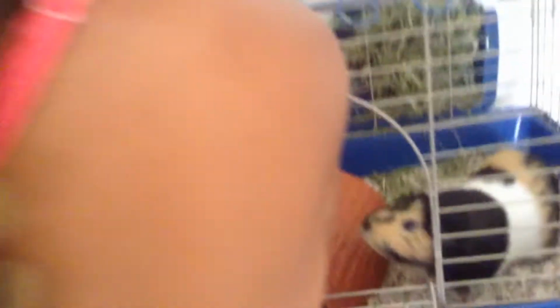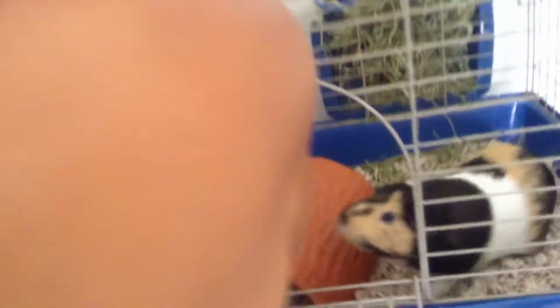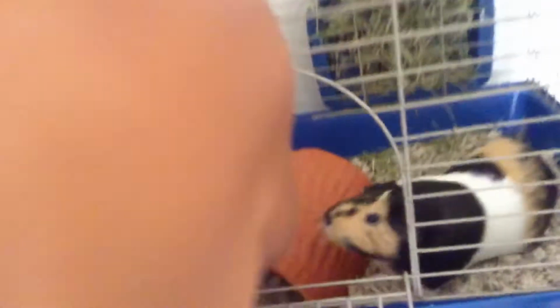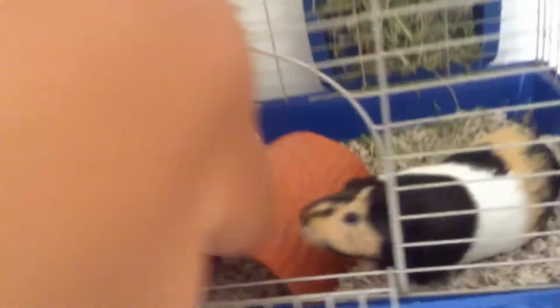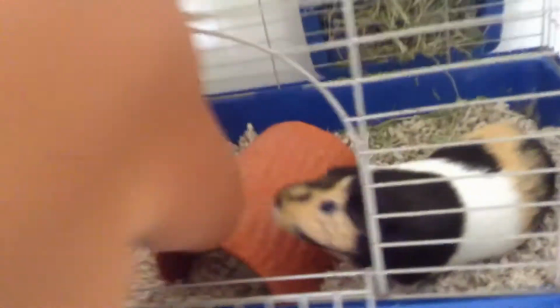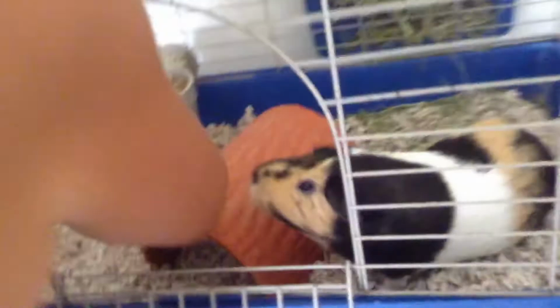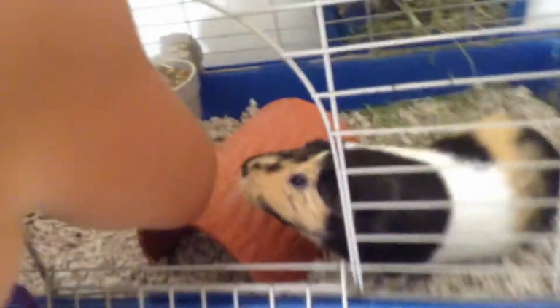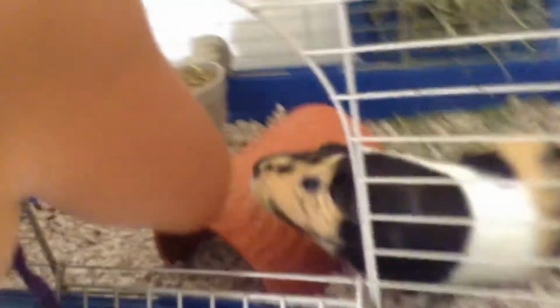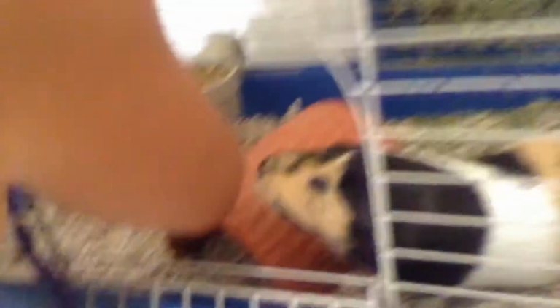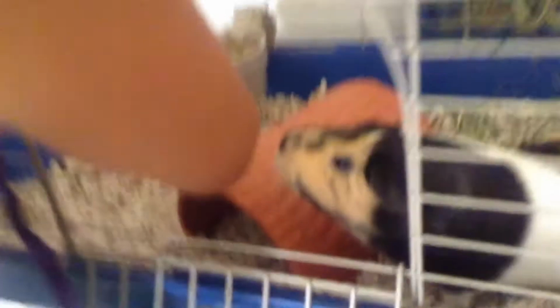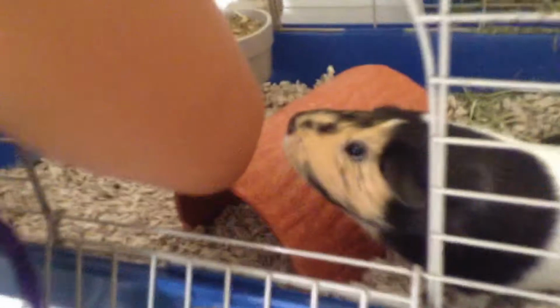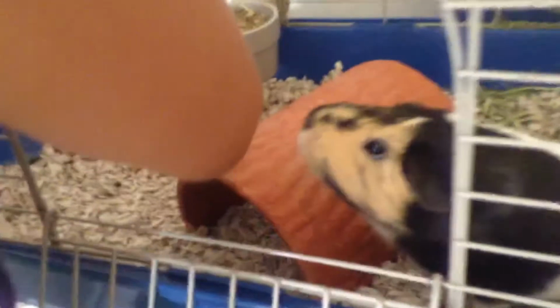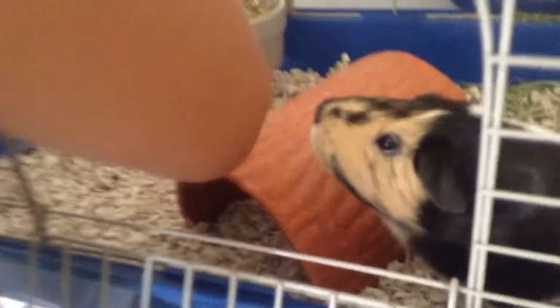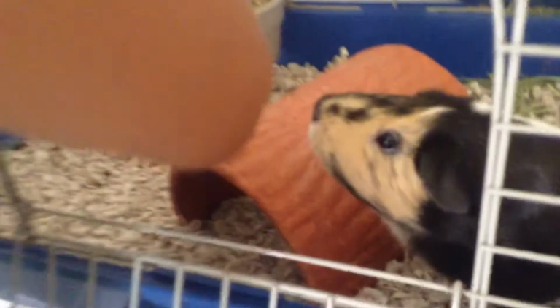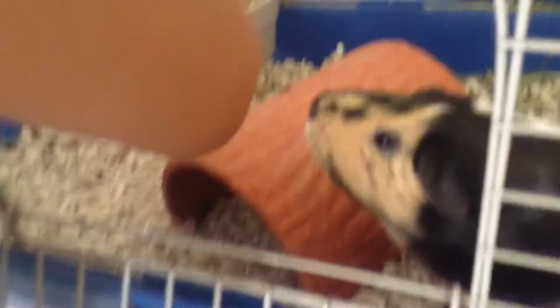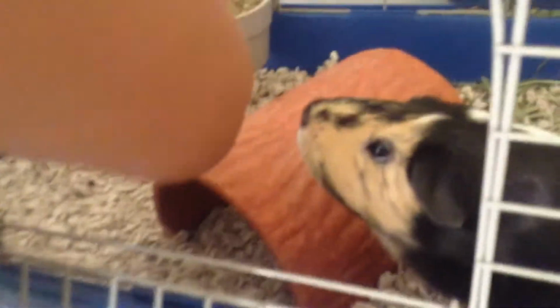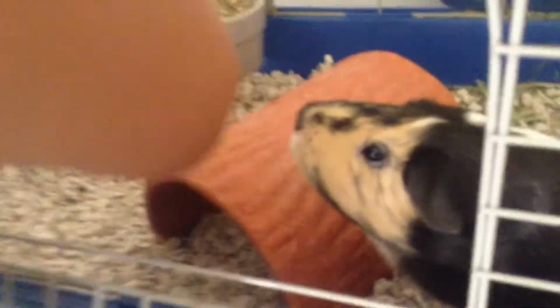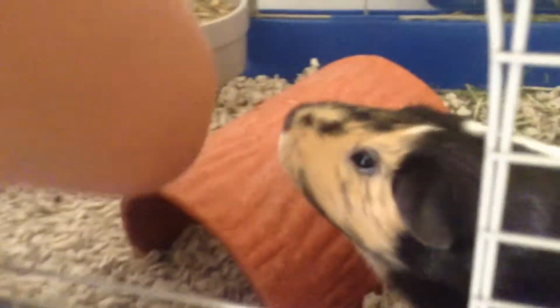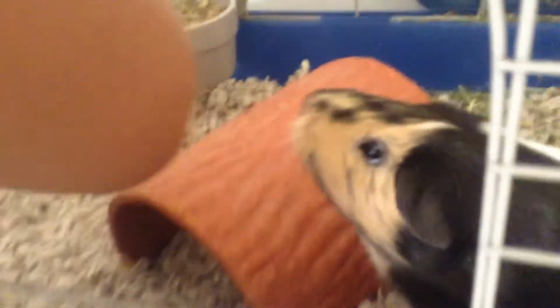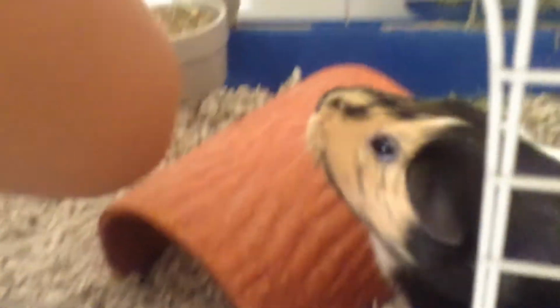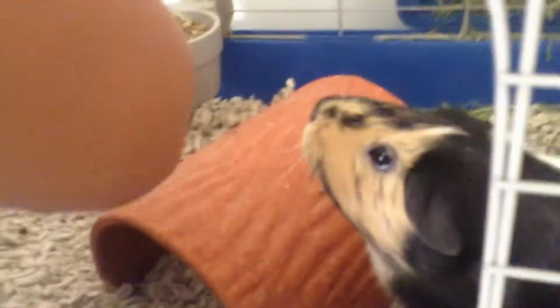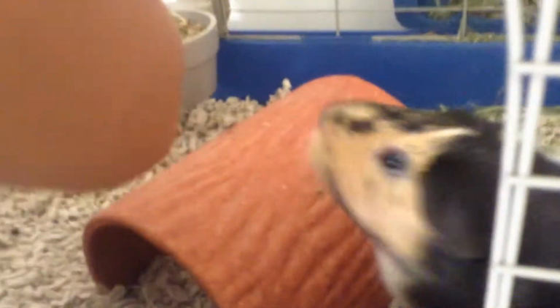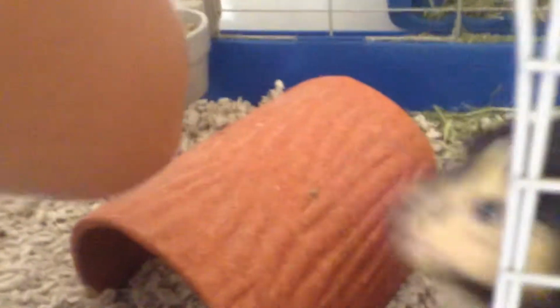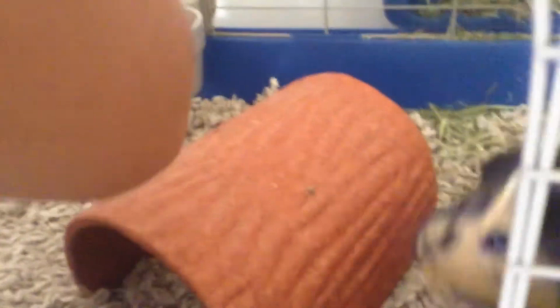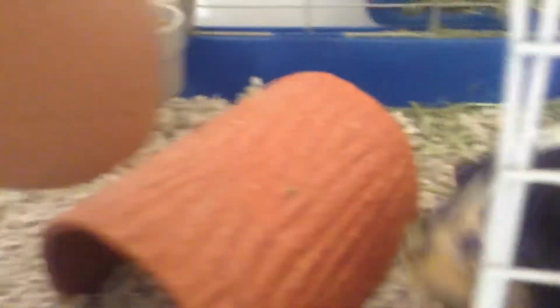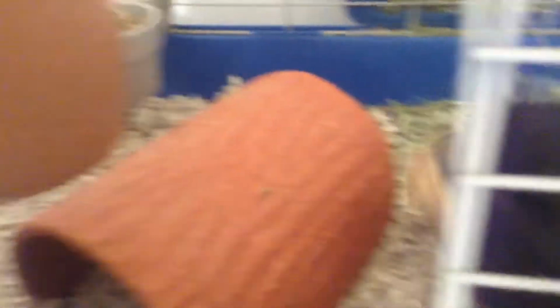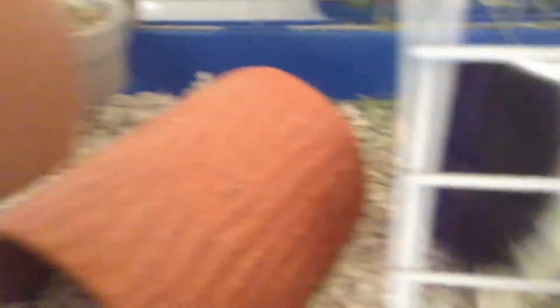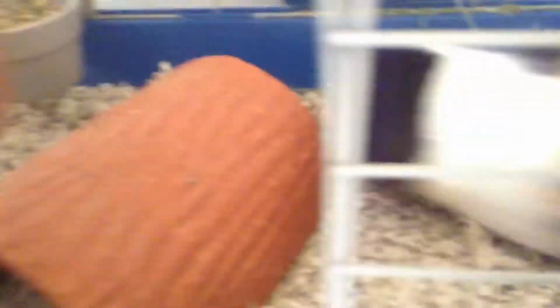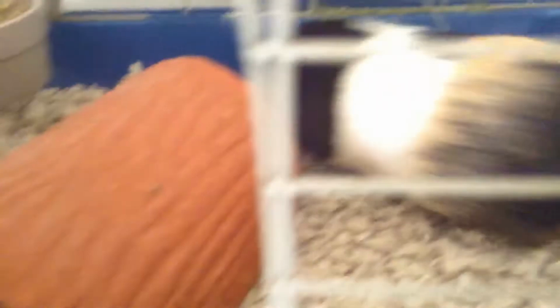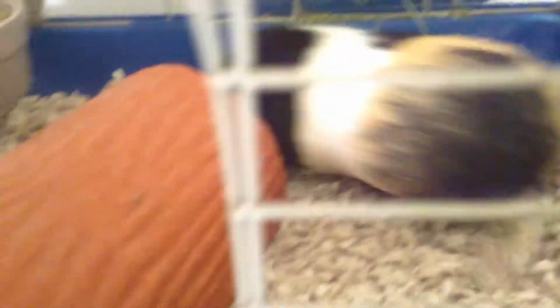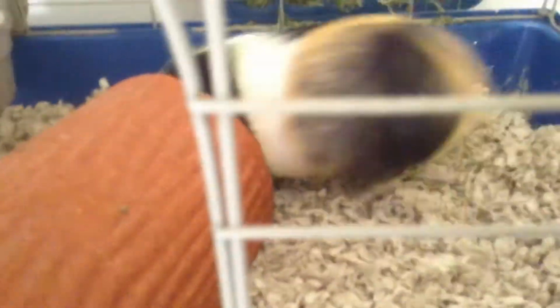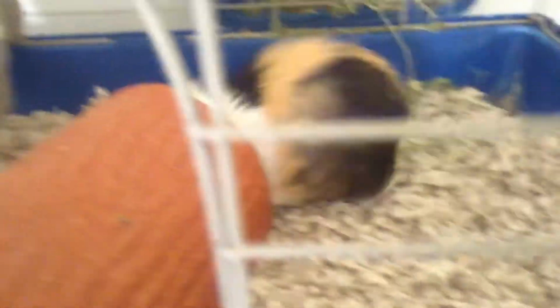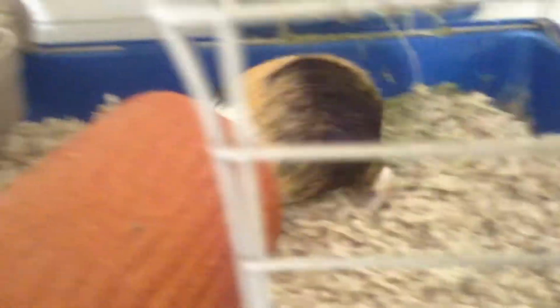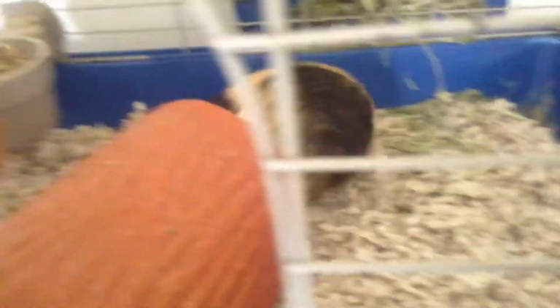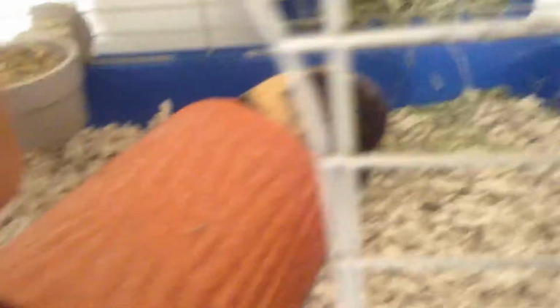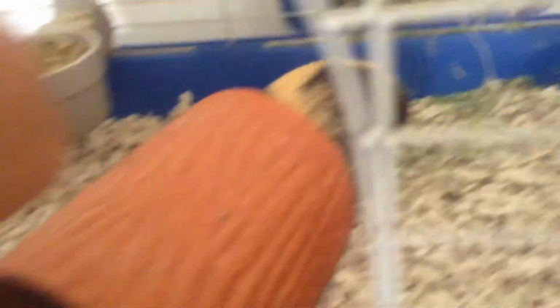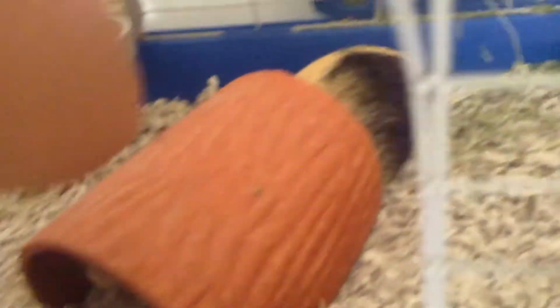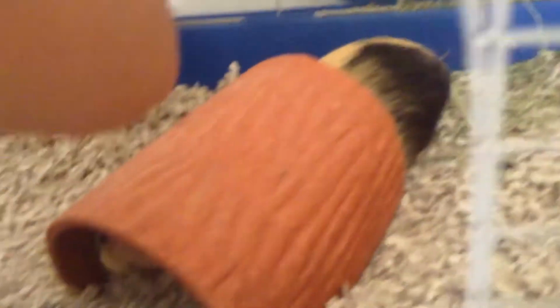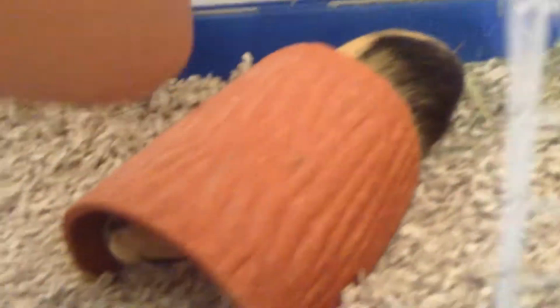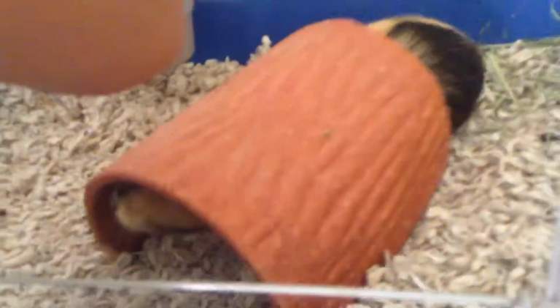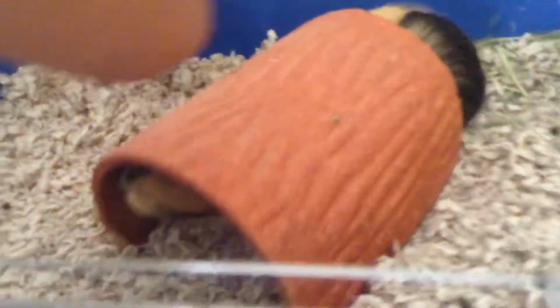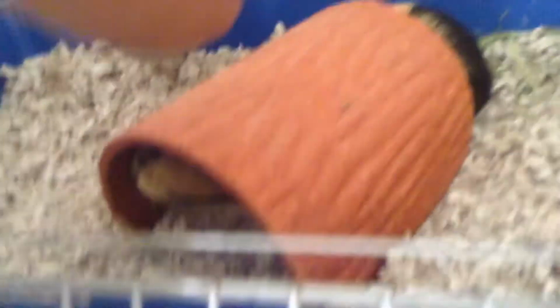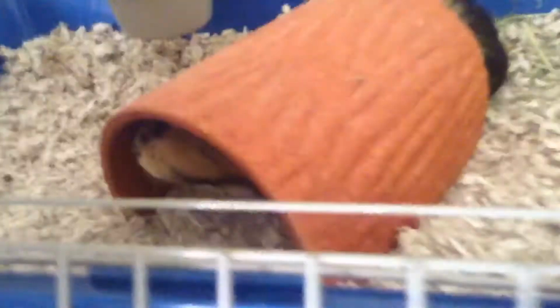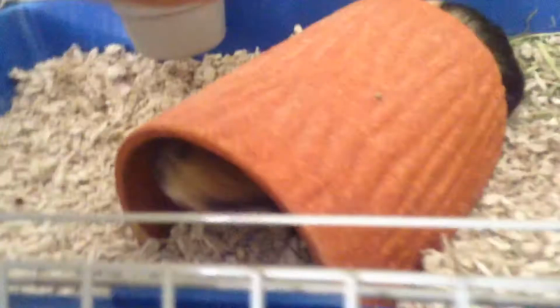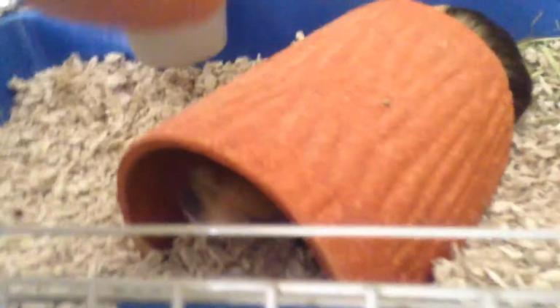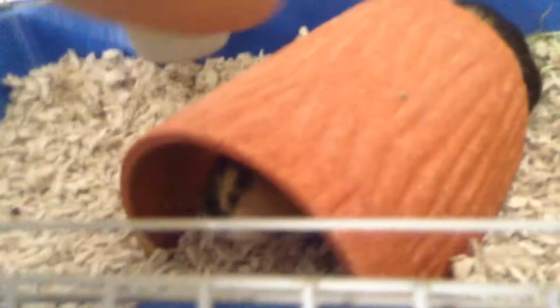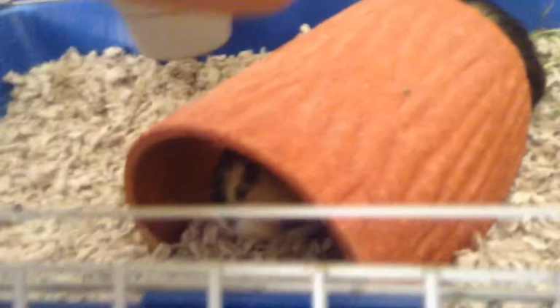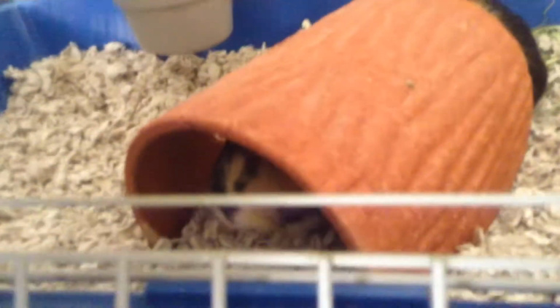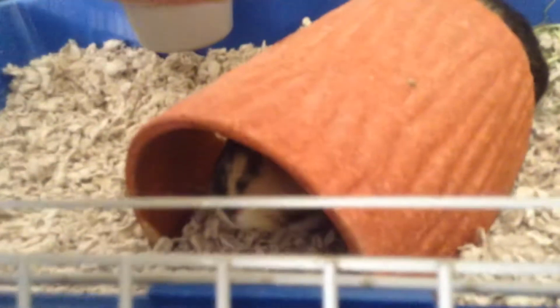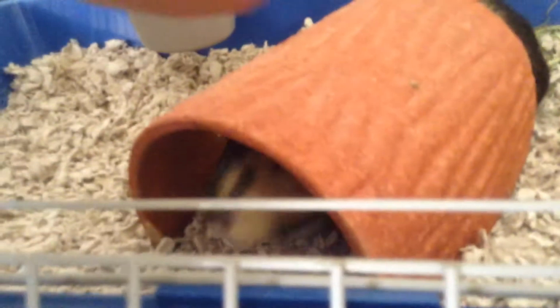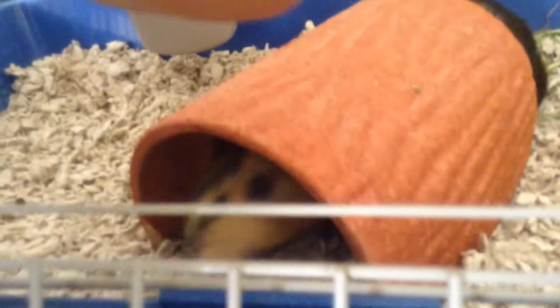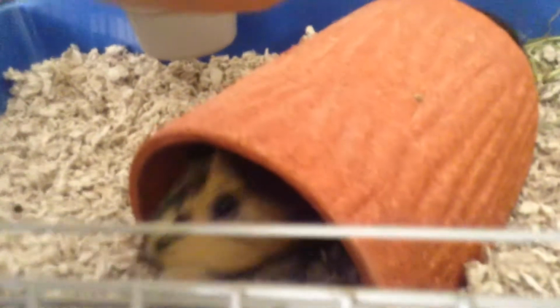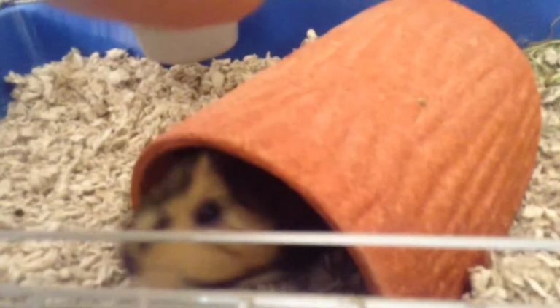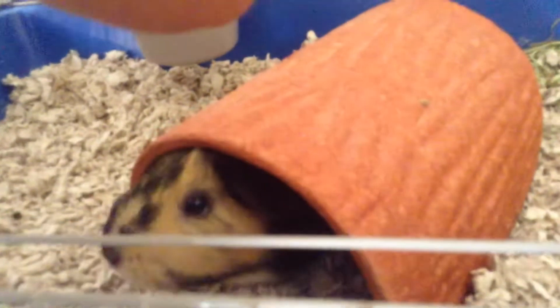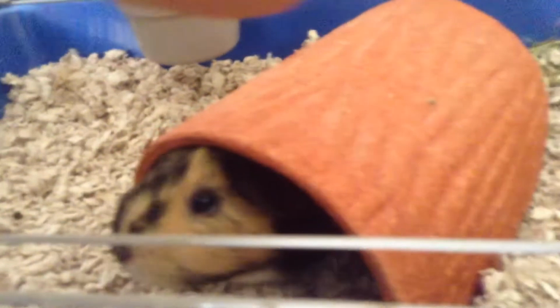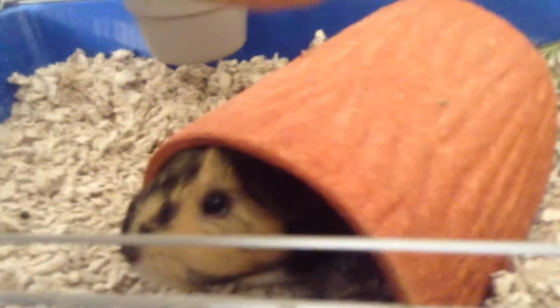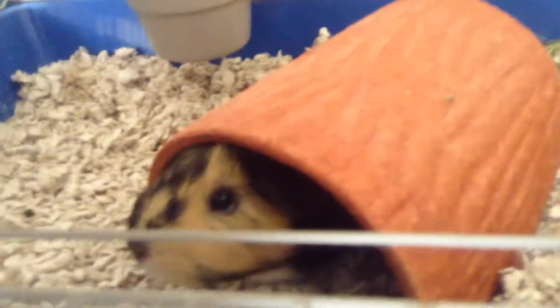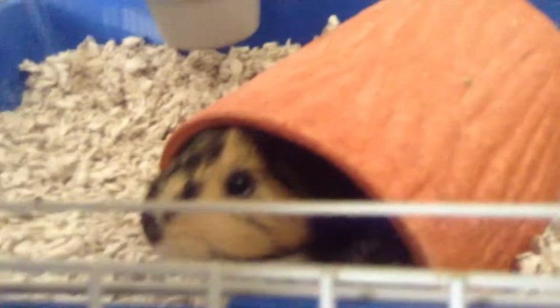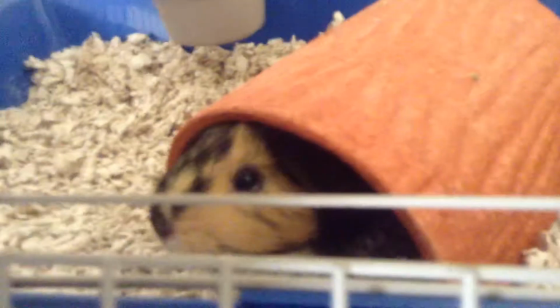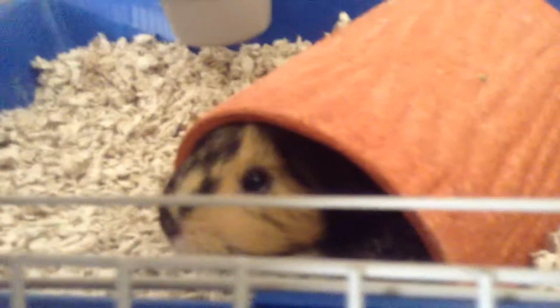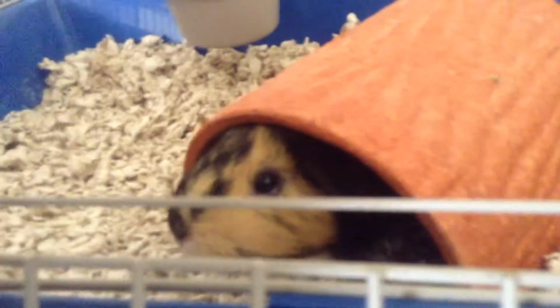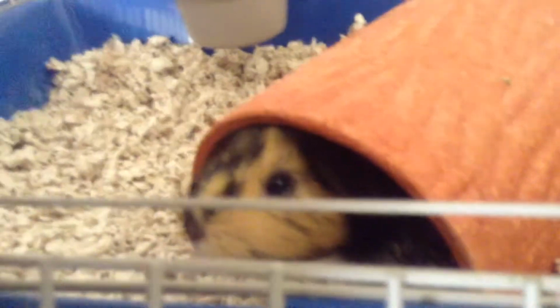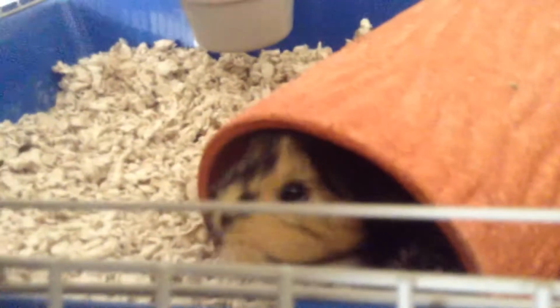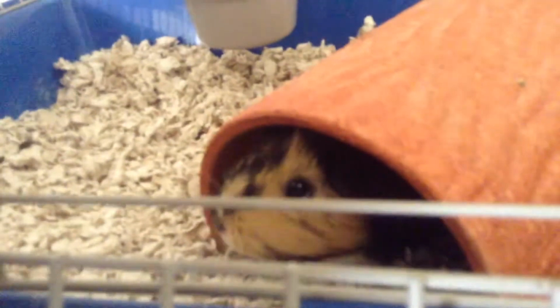Again everybody, meet Ginger, our guinea pig. Meet Ginger, she's pretty awesome.